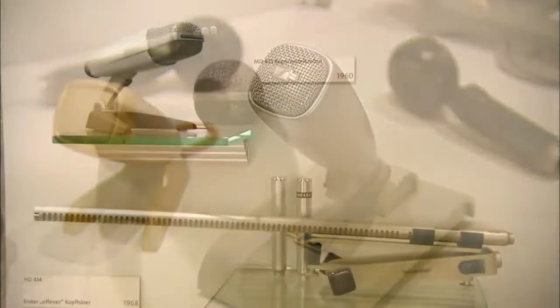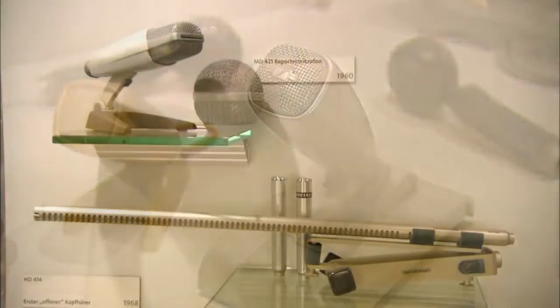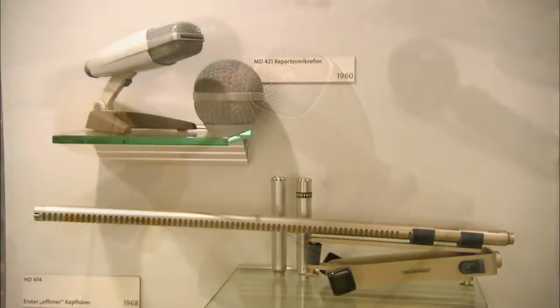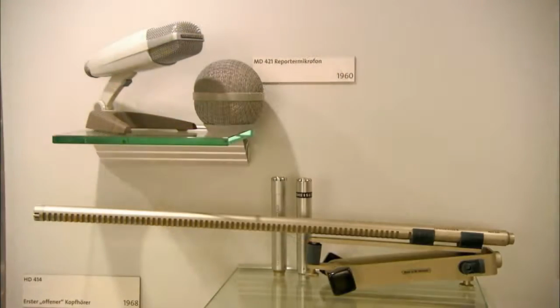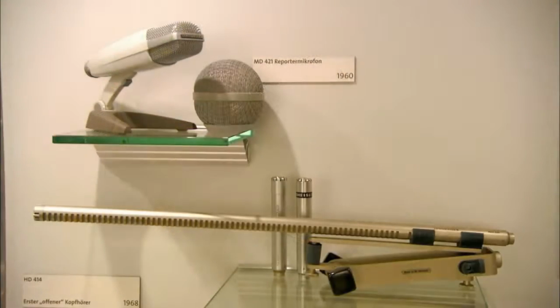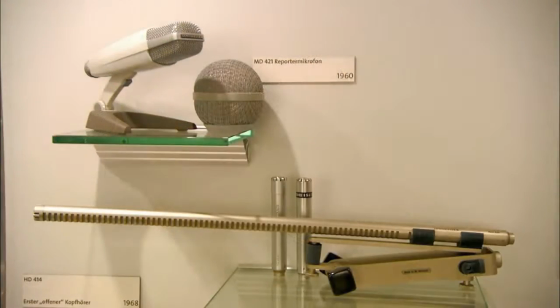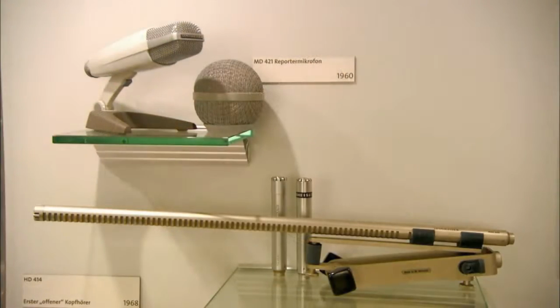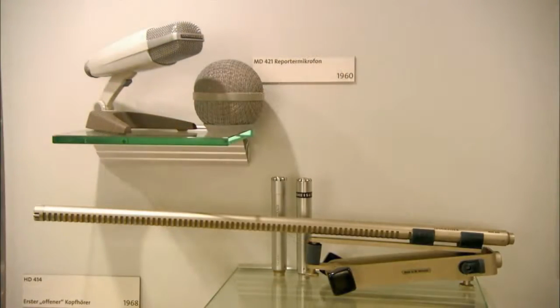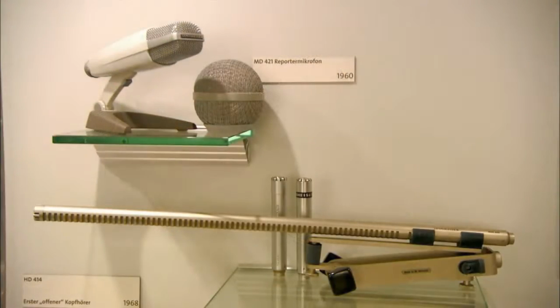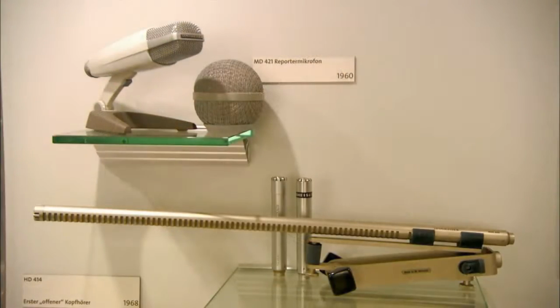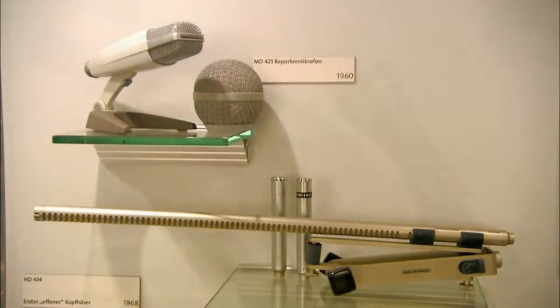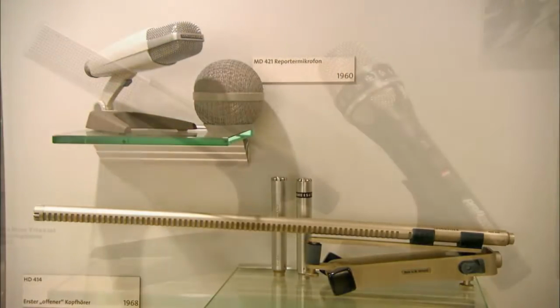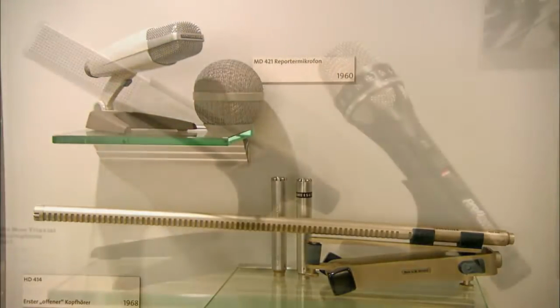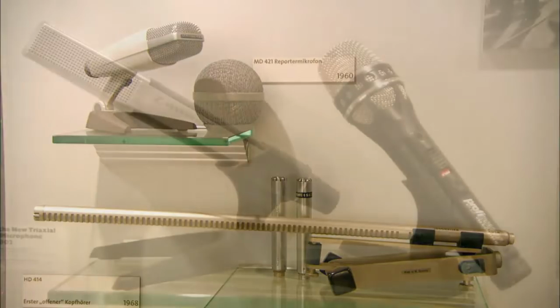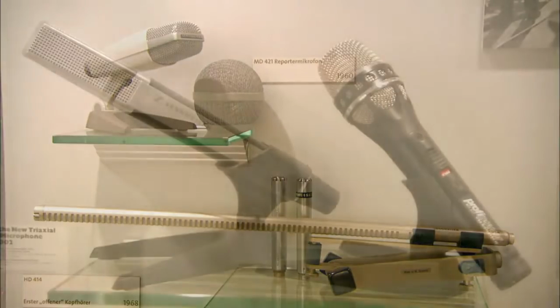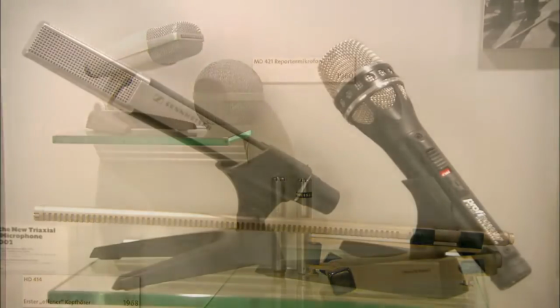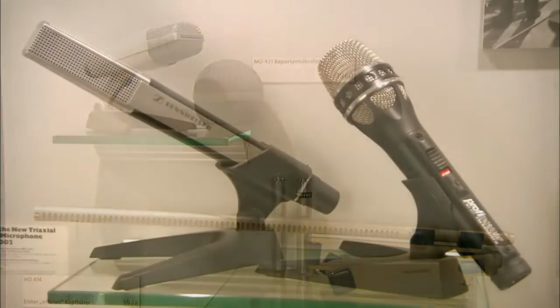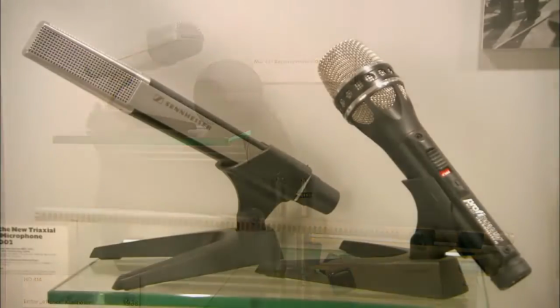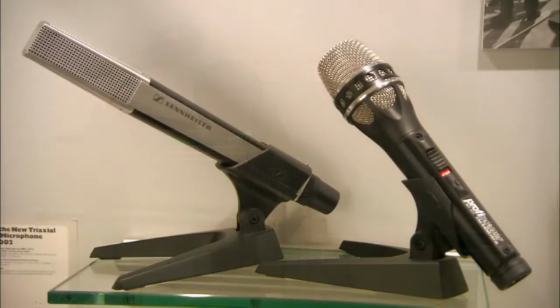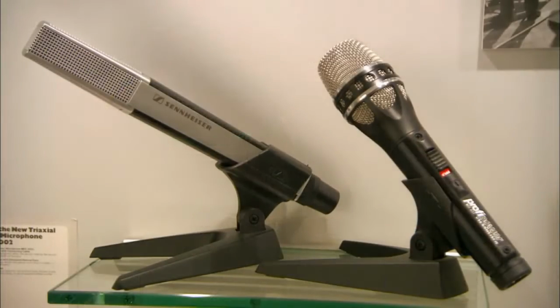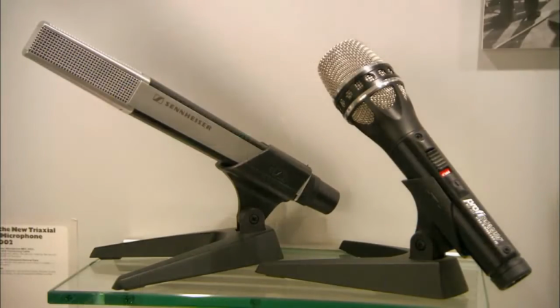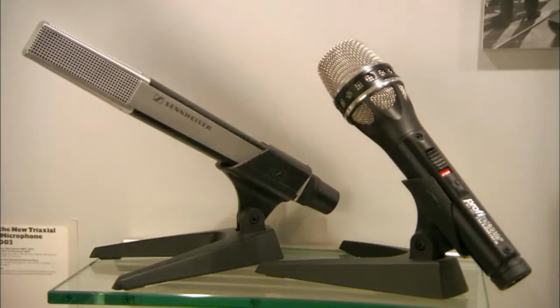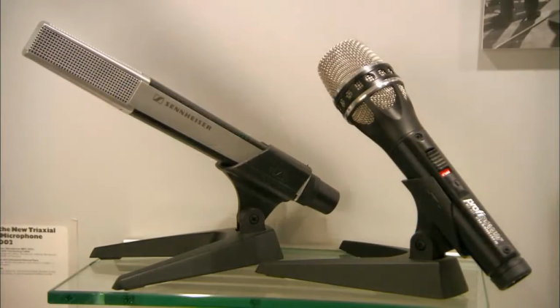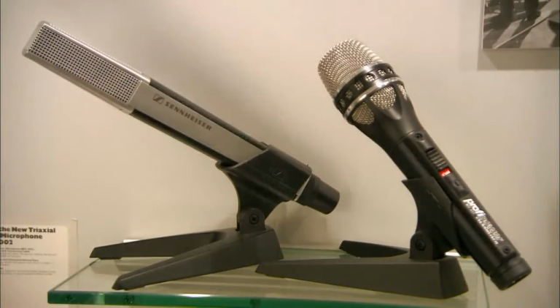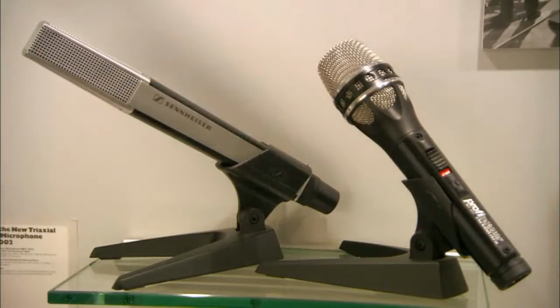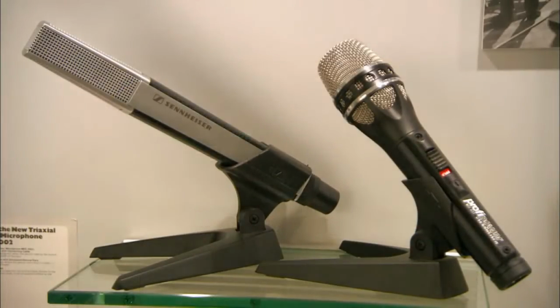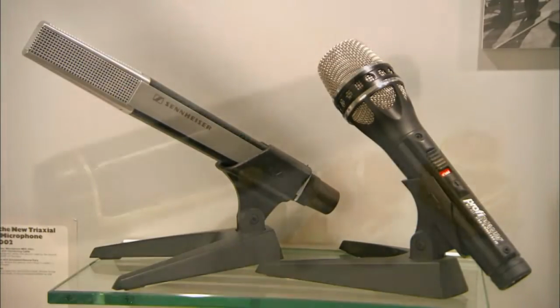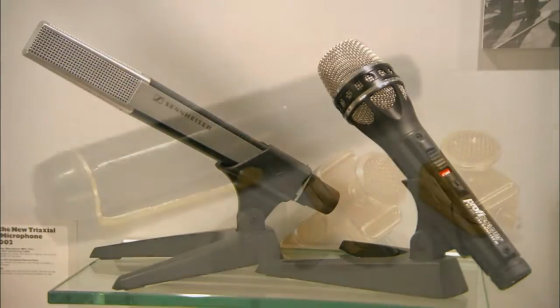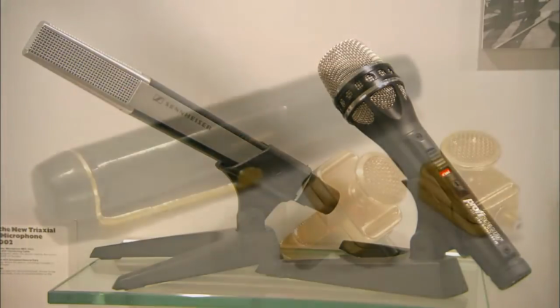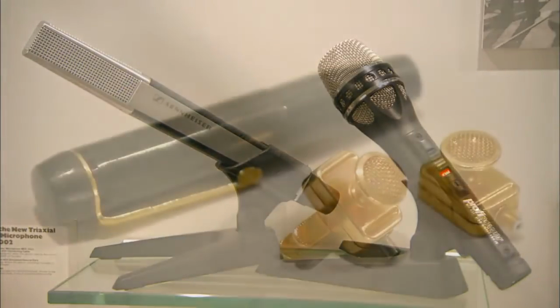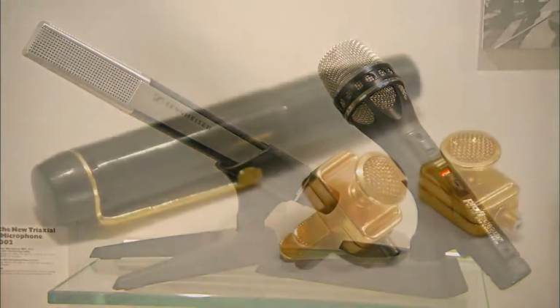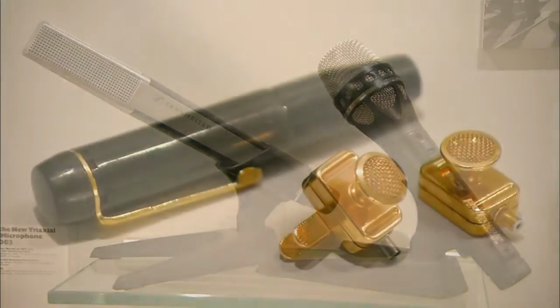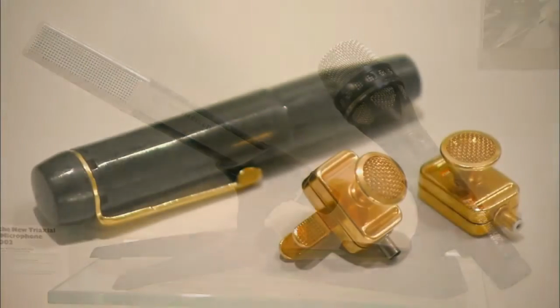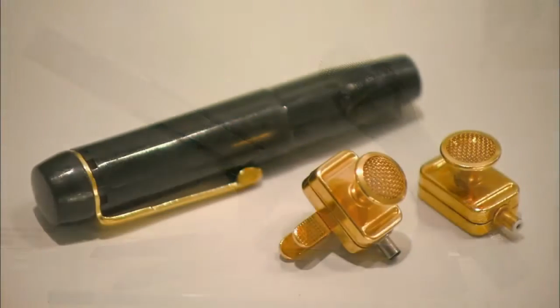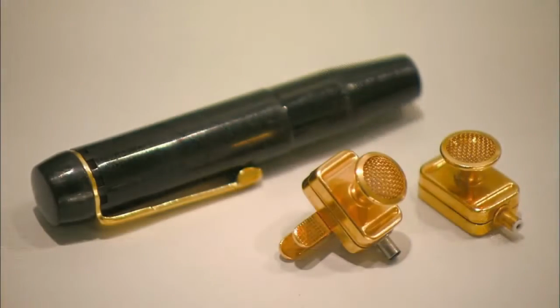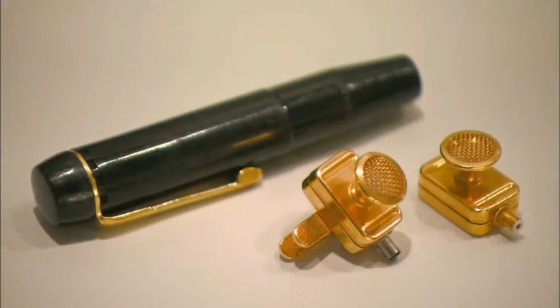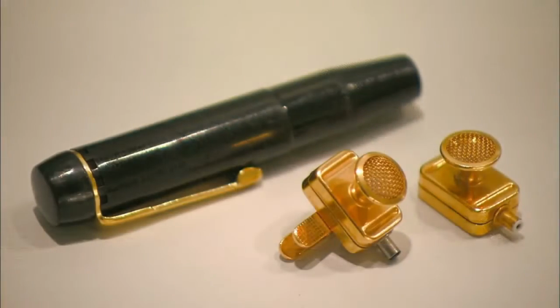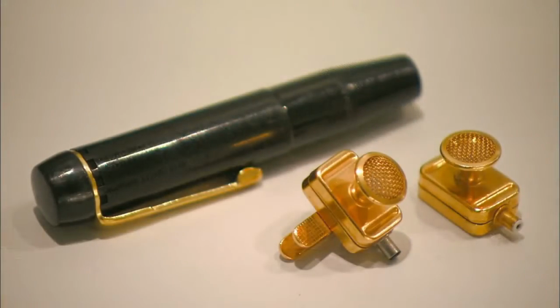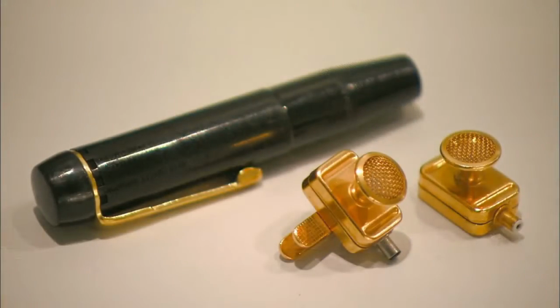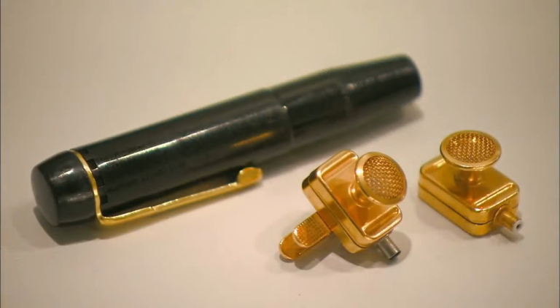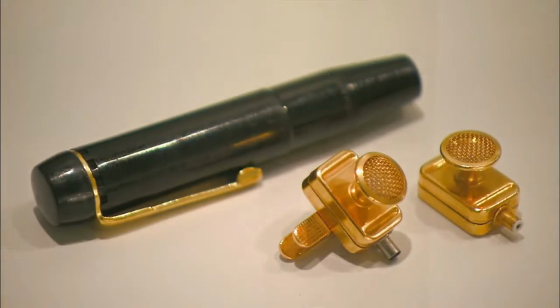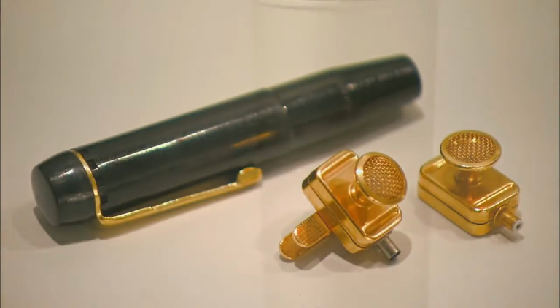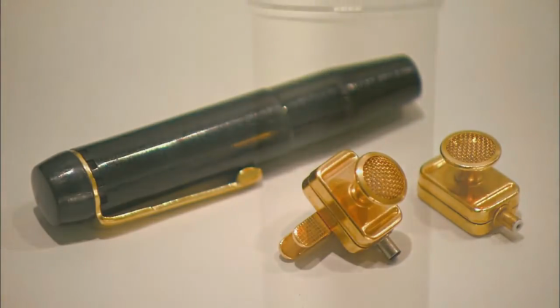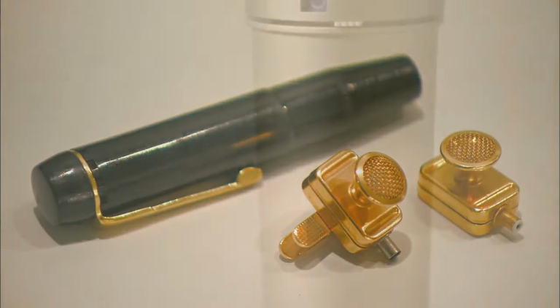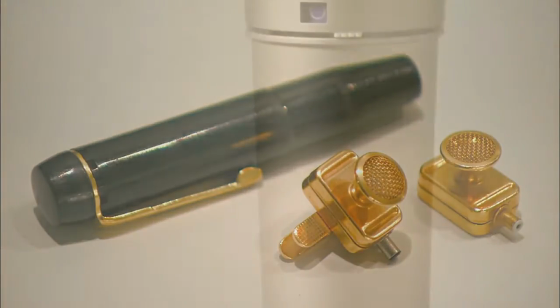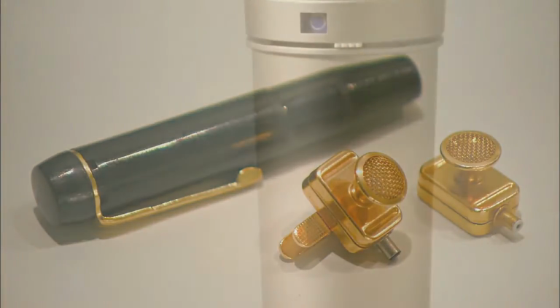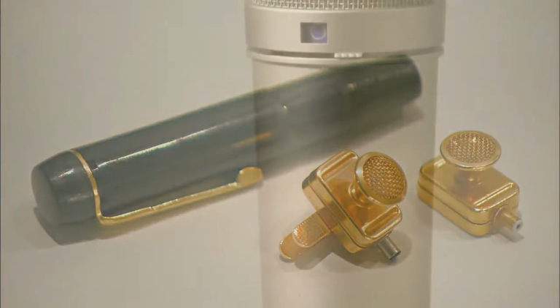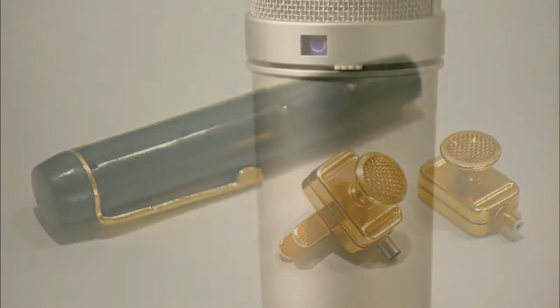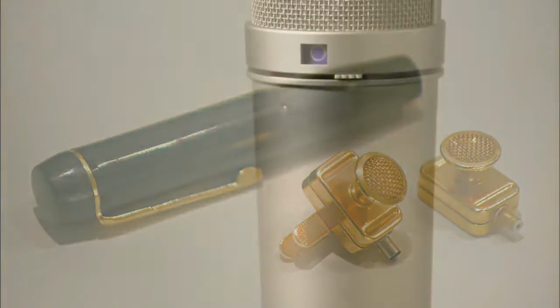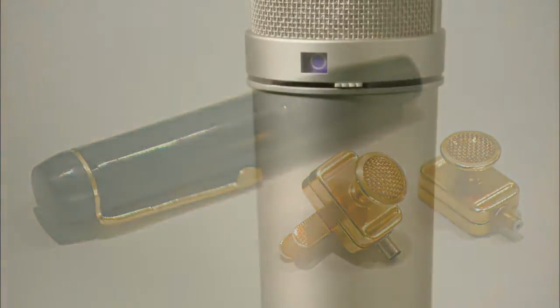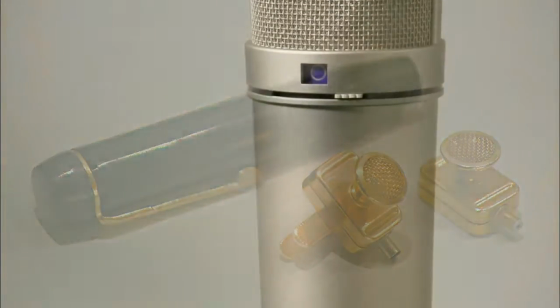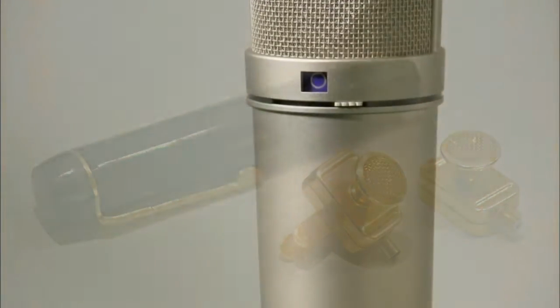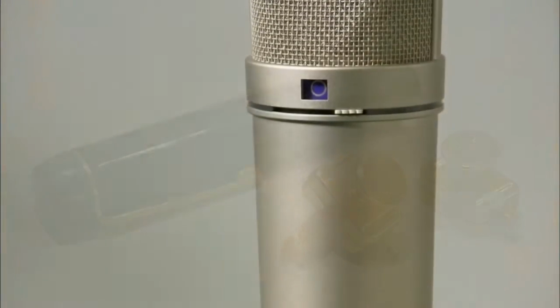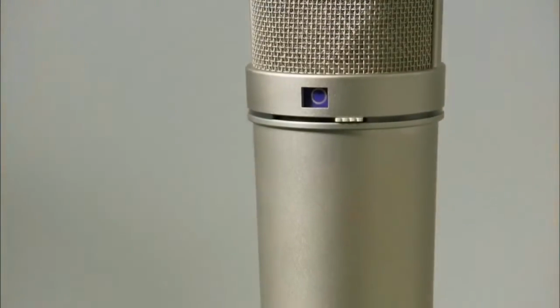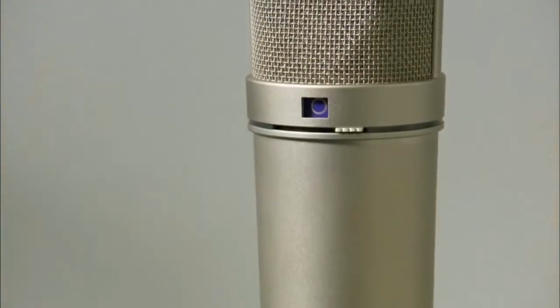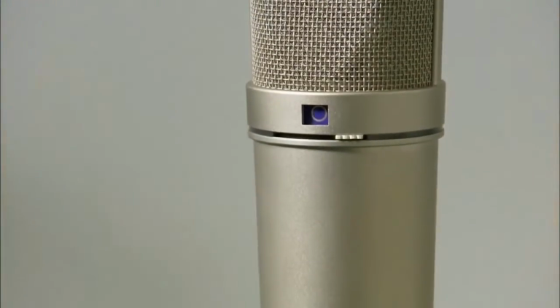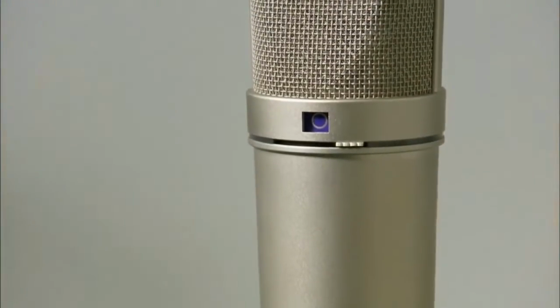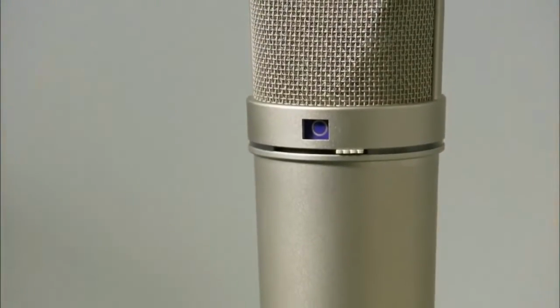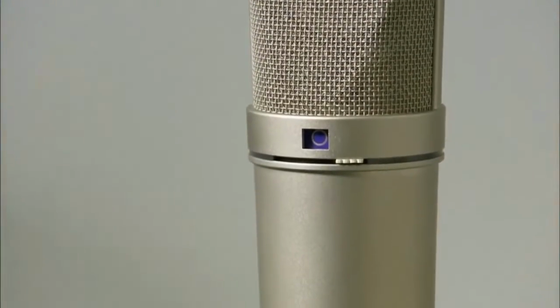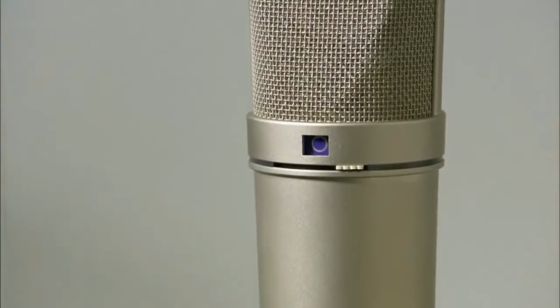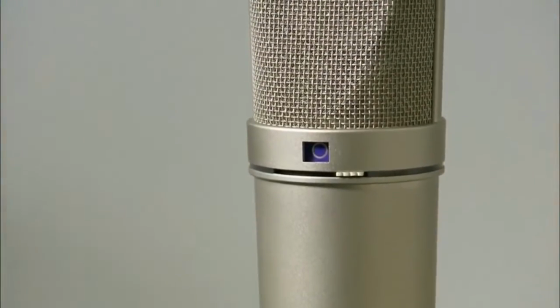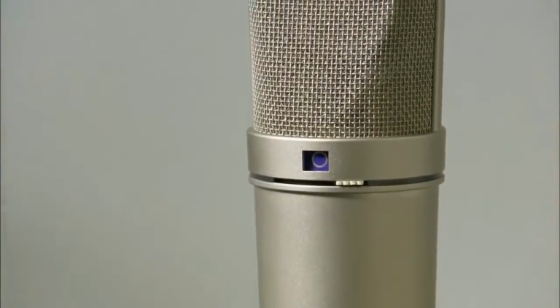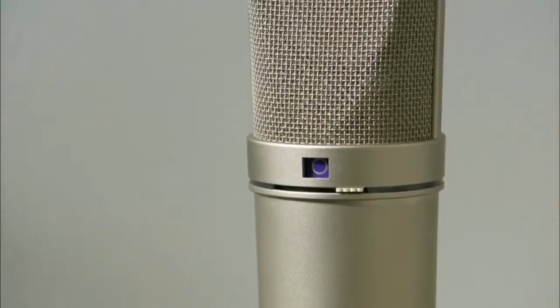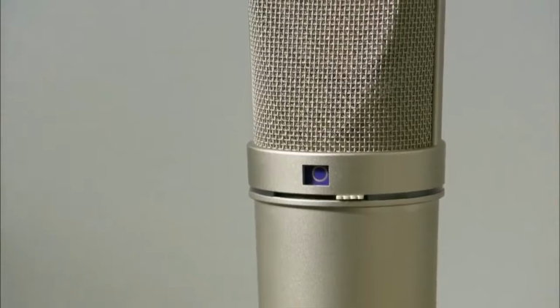From the glory days of radio to stage and screen and the digital age, the microphone has been at the center of it all.